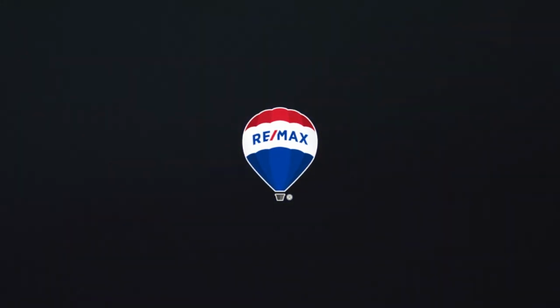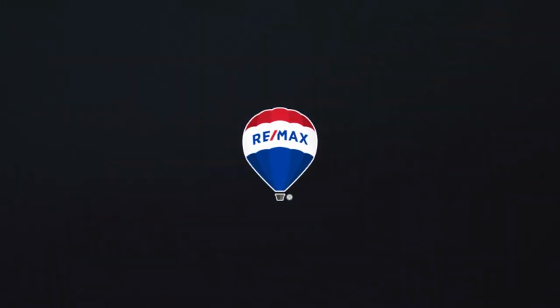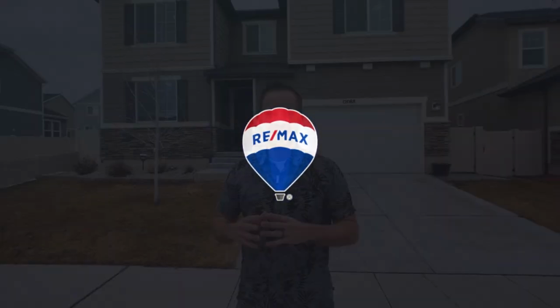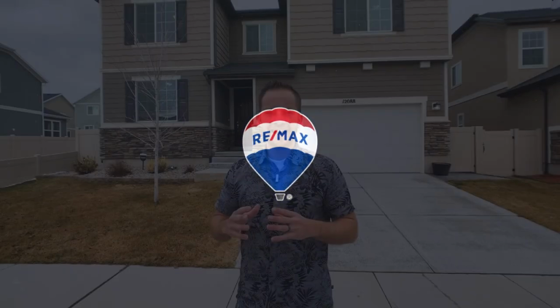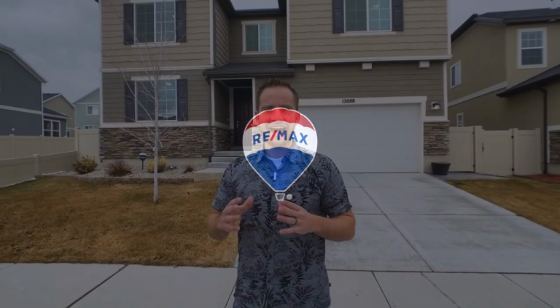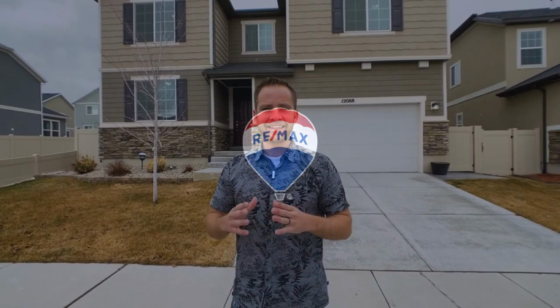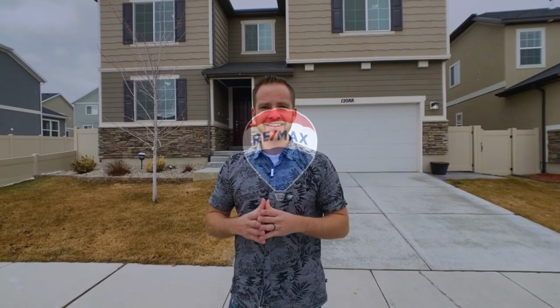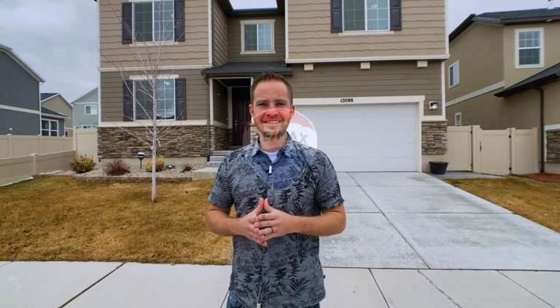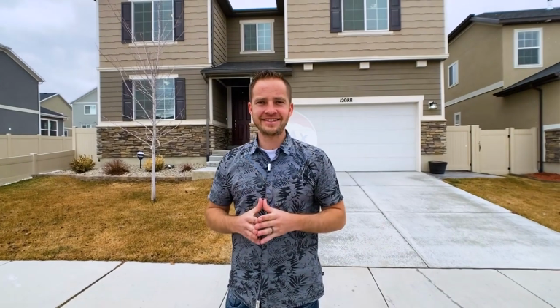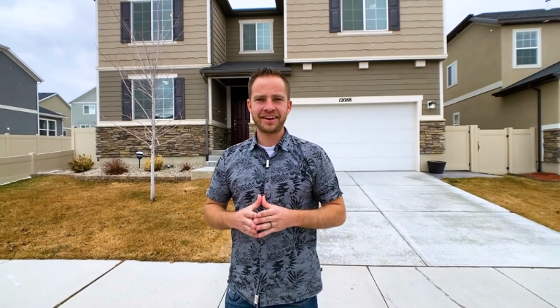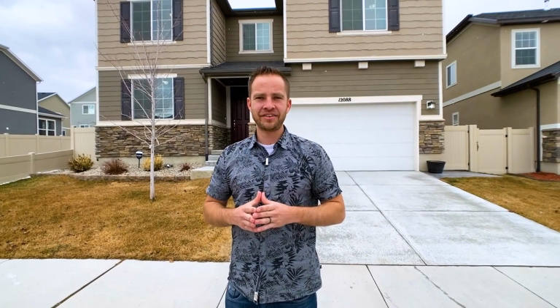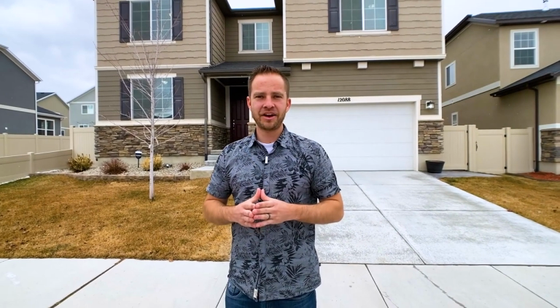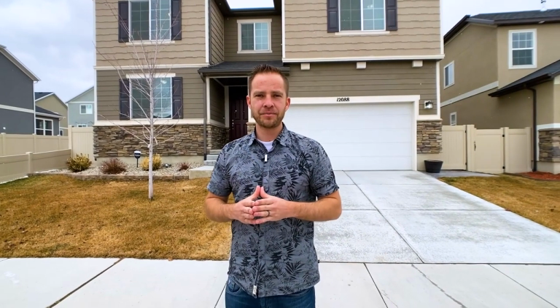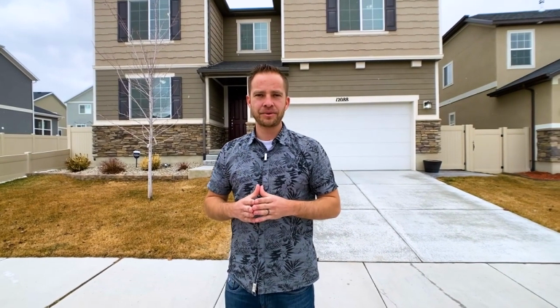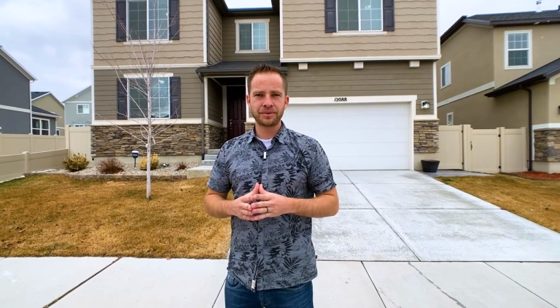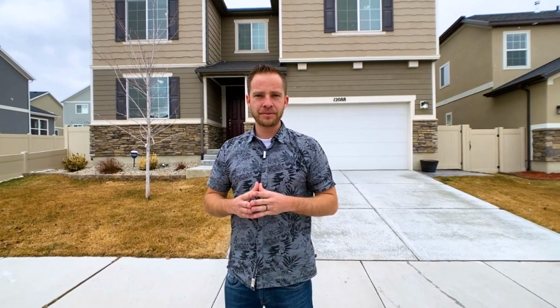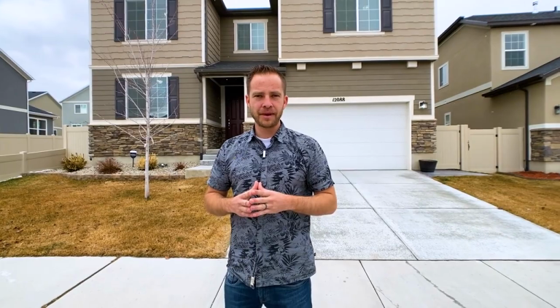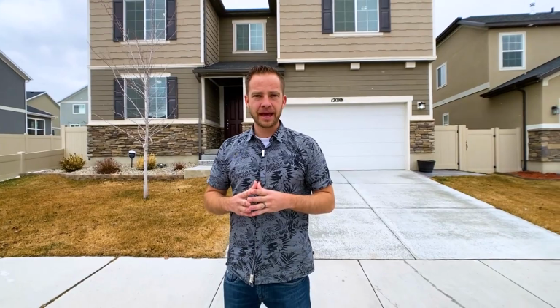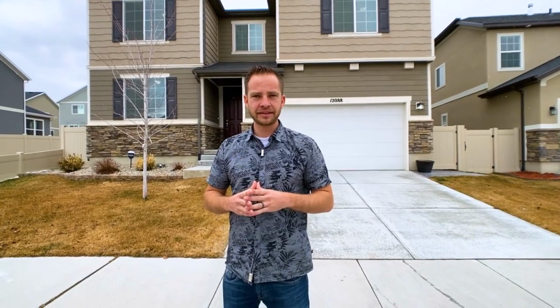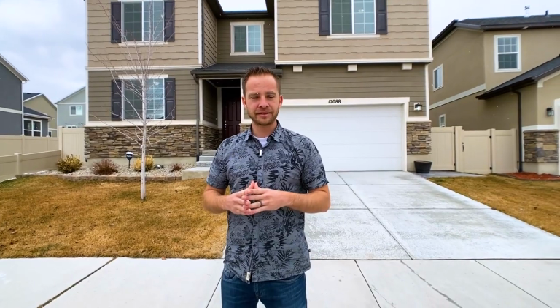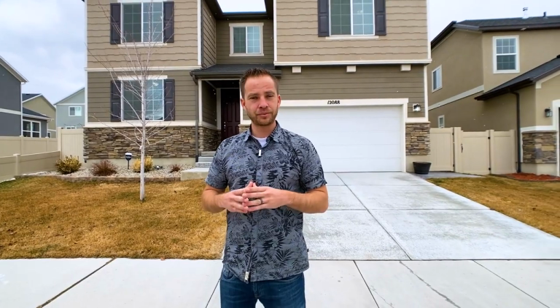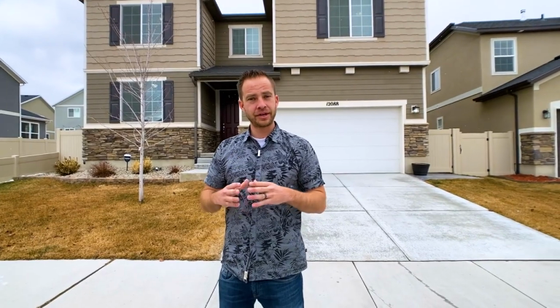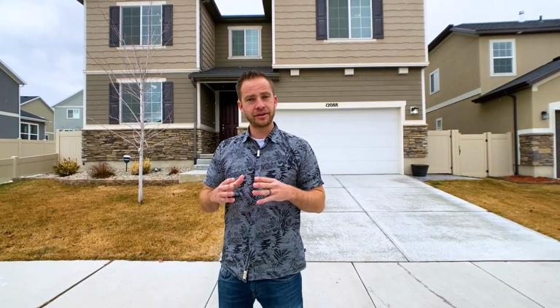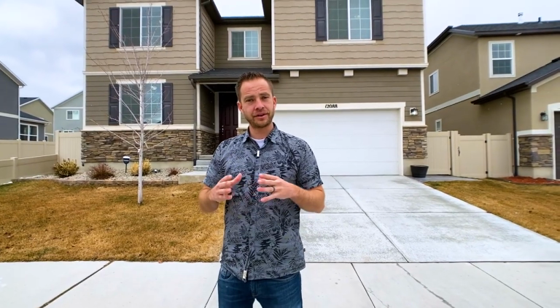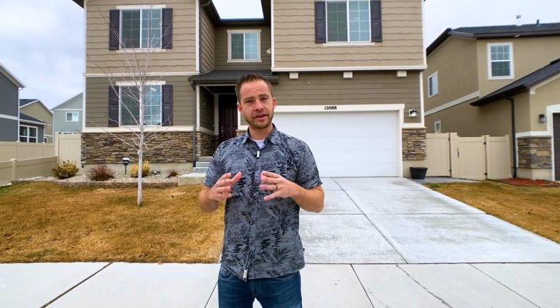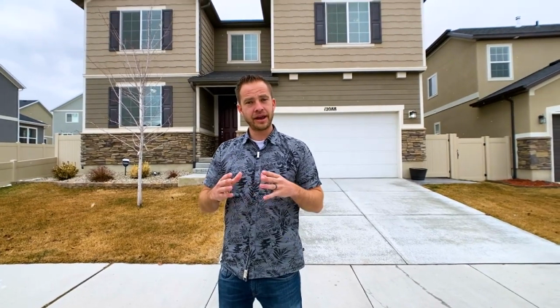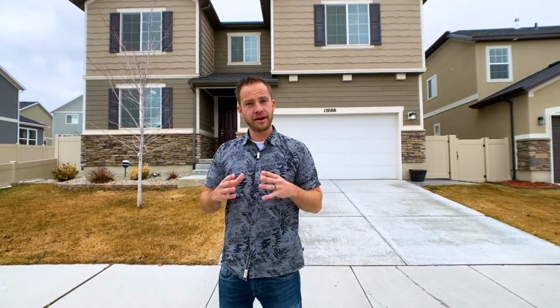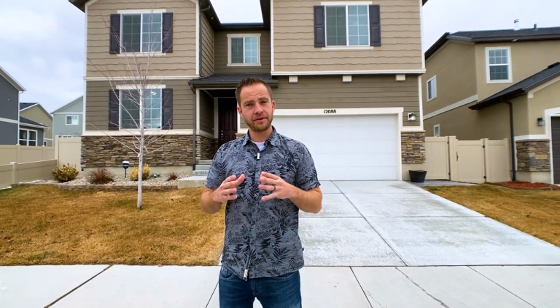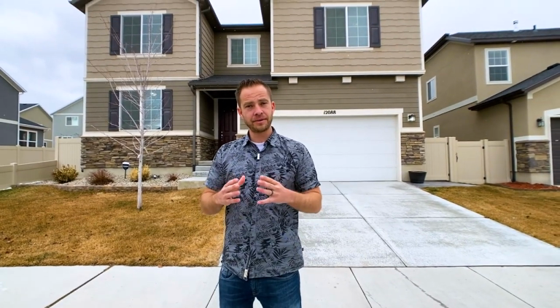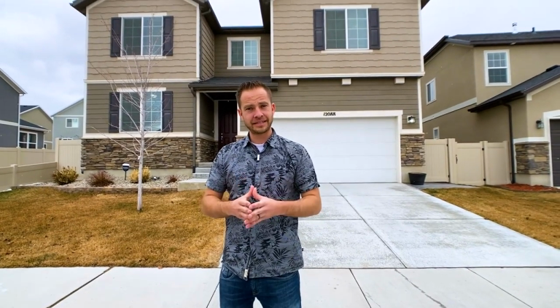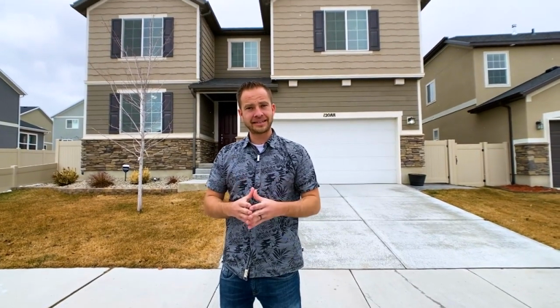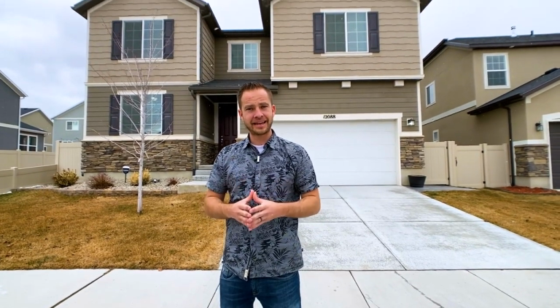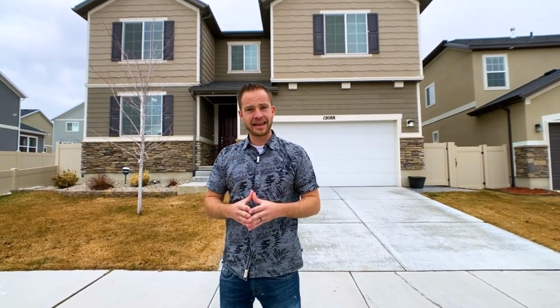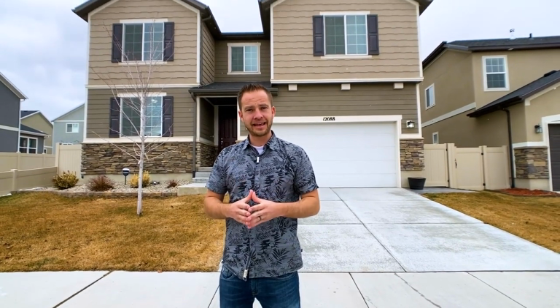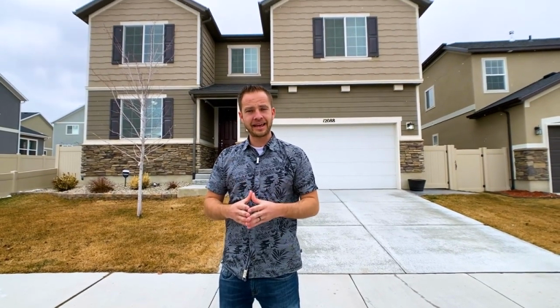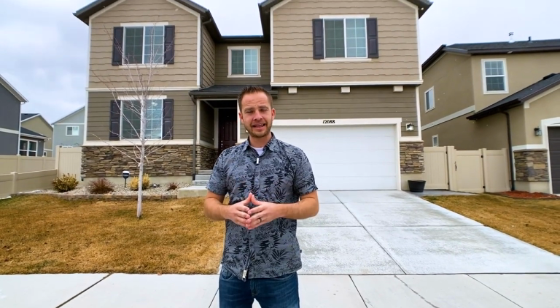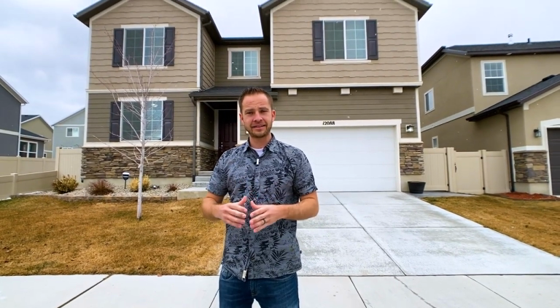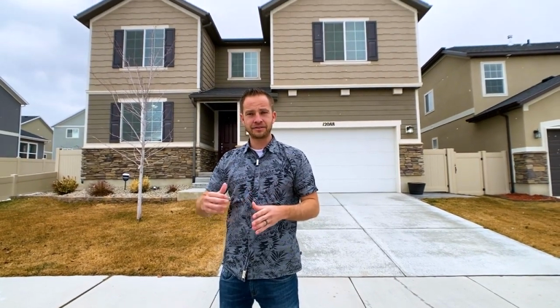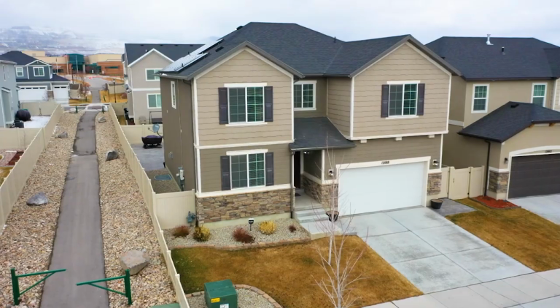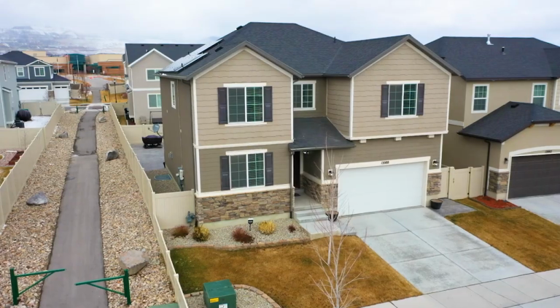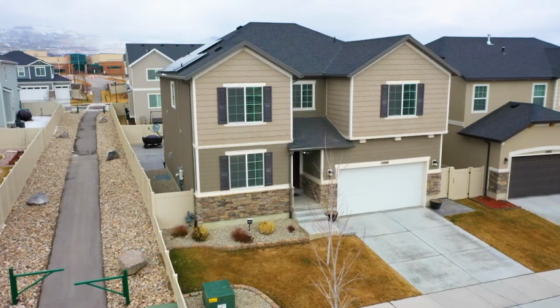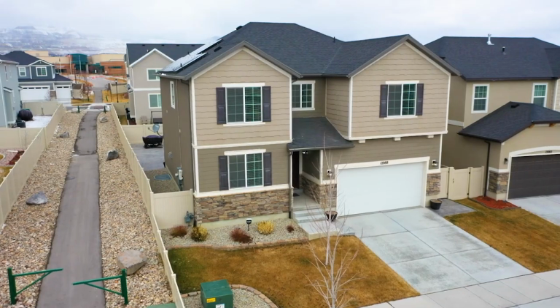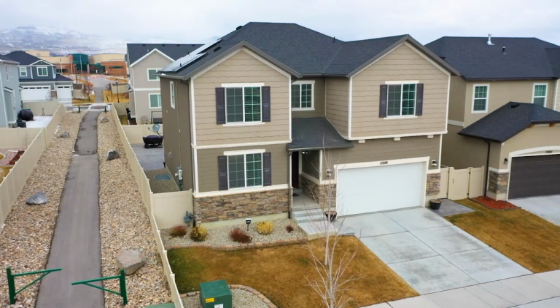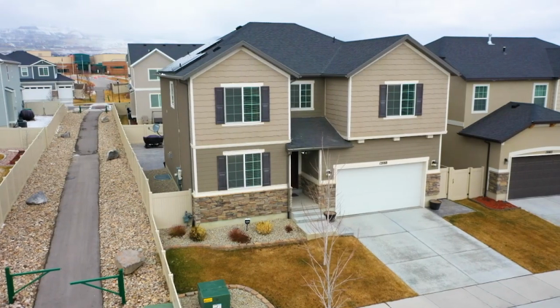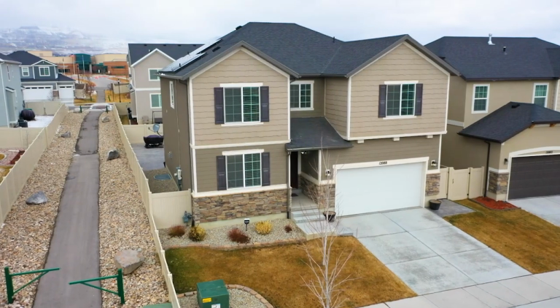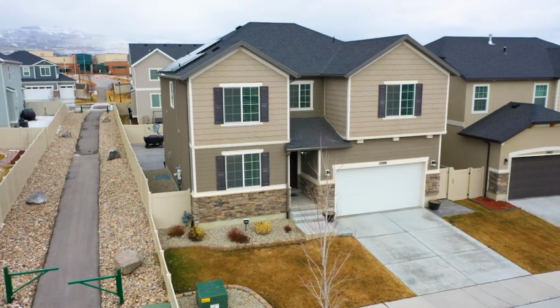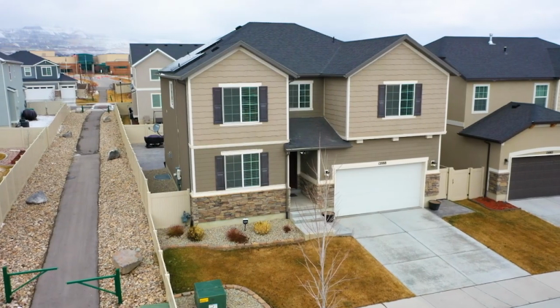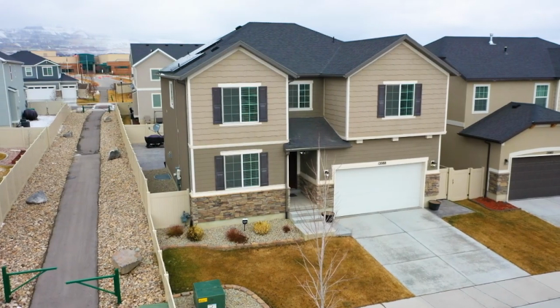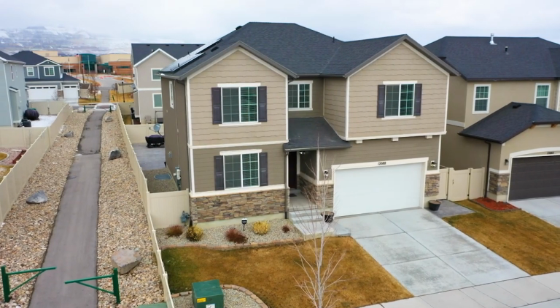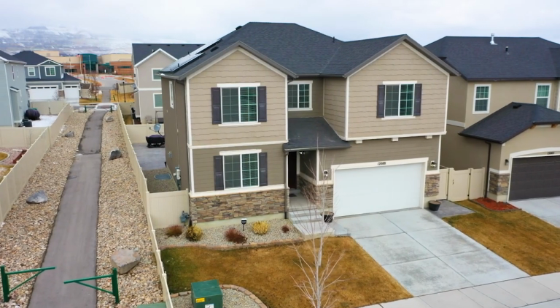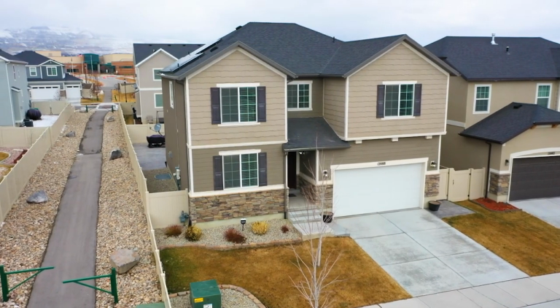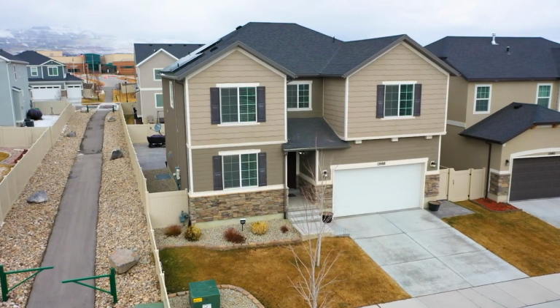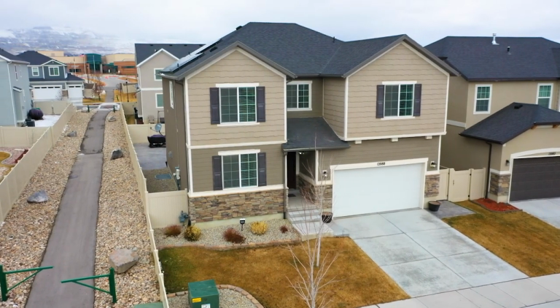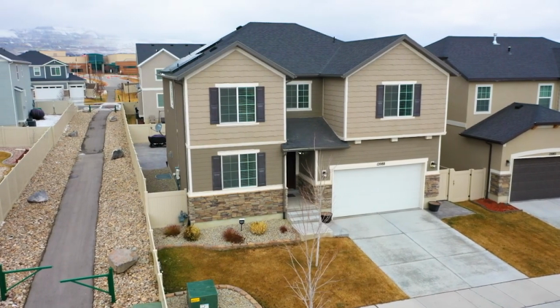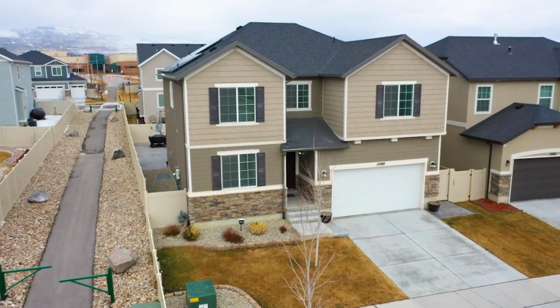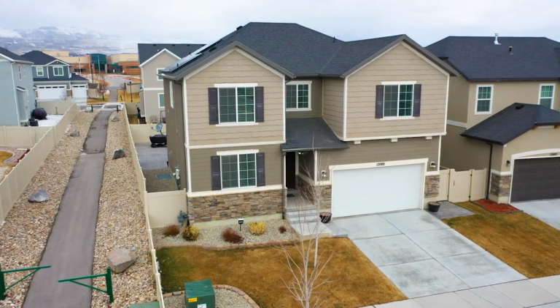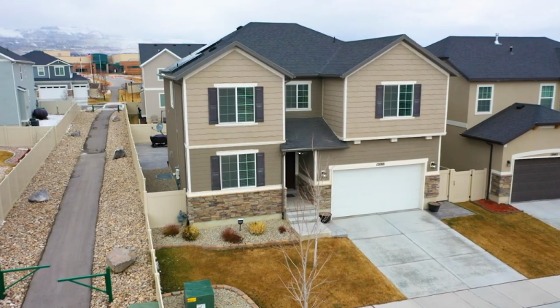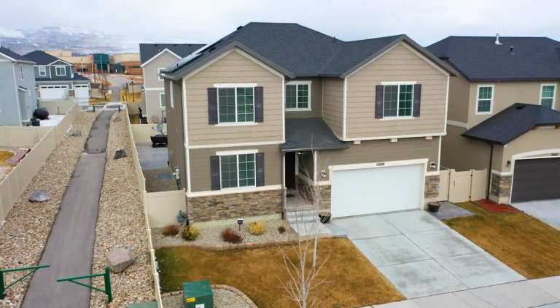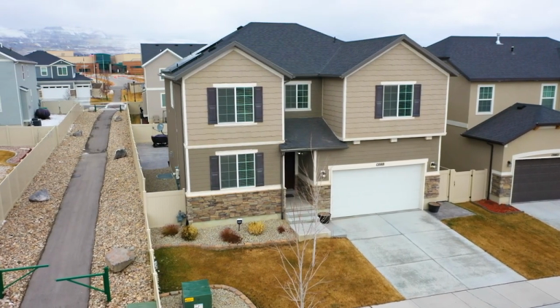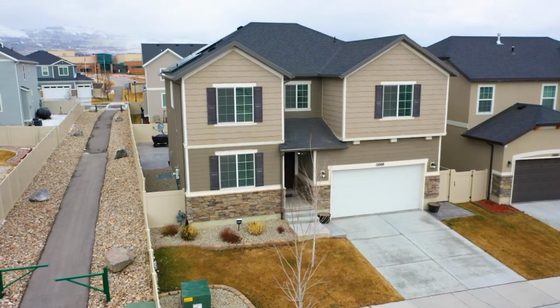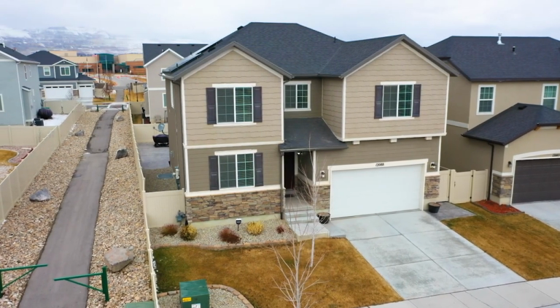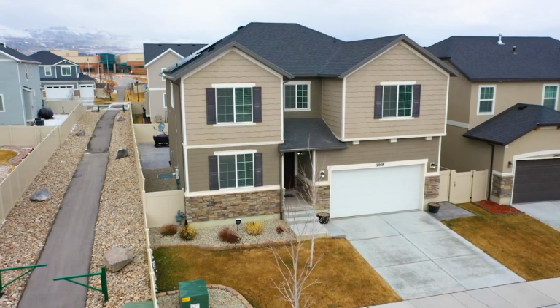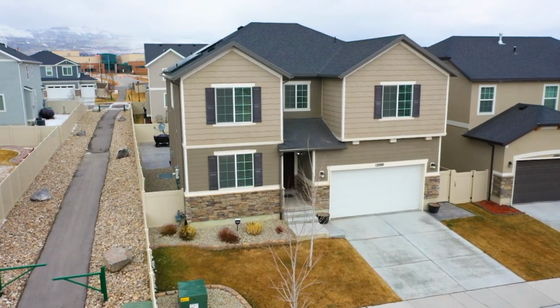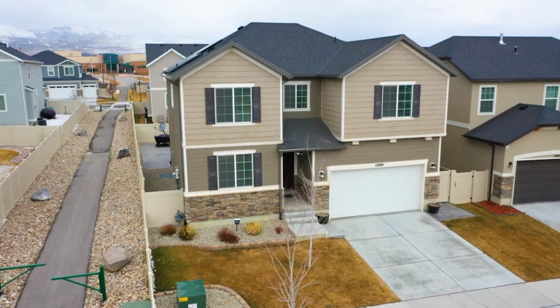Hi, this is Devin Hobb with RE/MAX and we are in Harriman today at this beautiful home, and I'm going to take you on a tour.